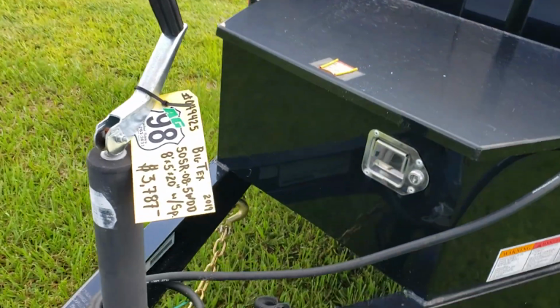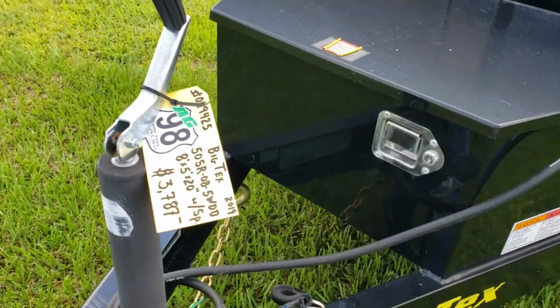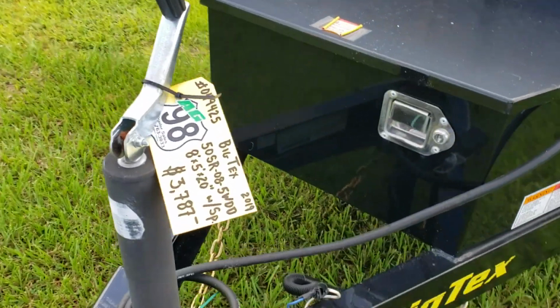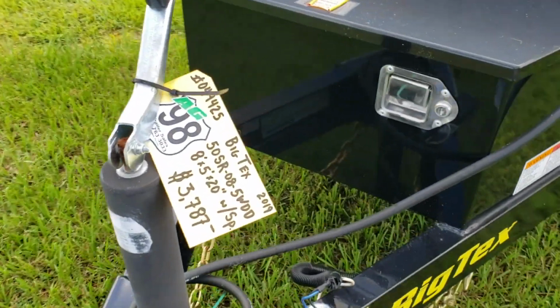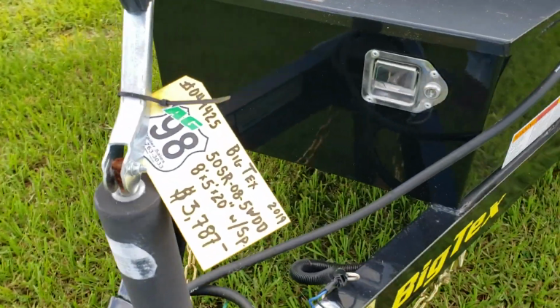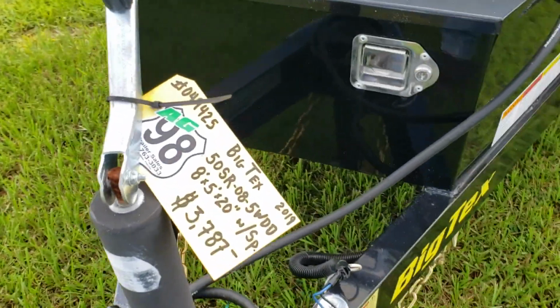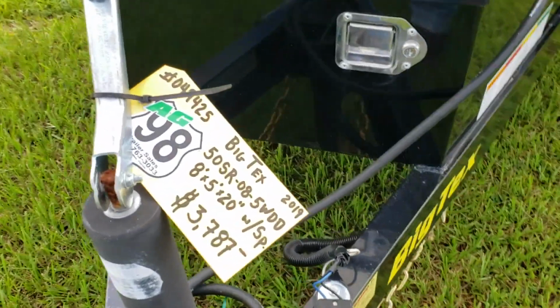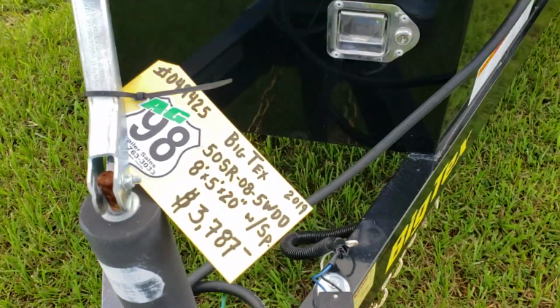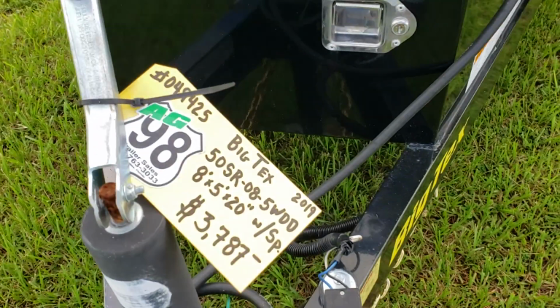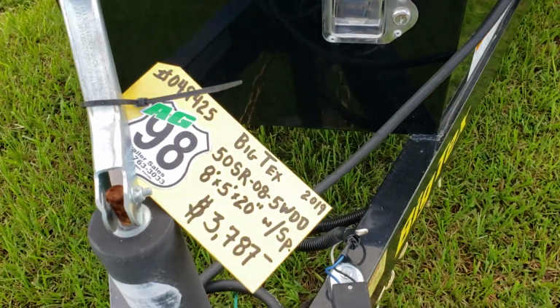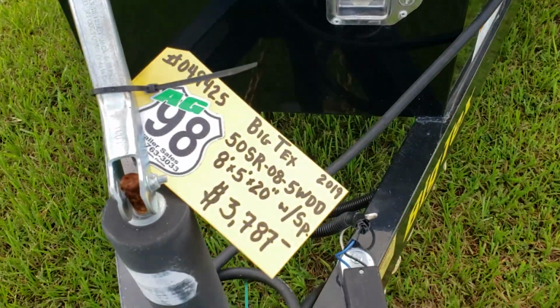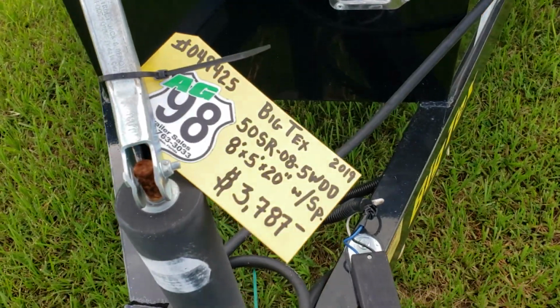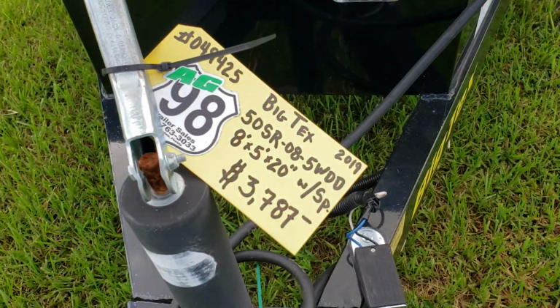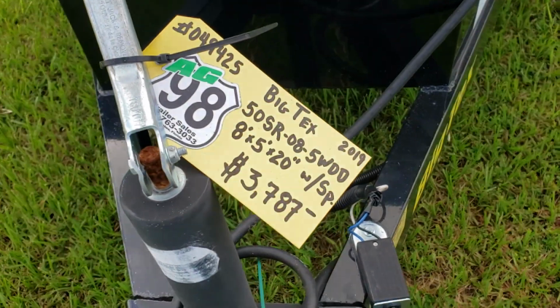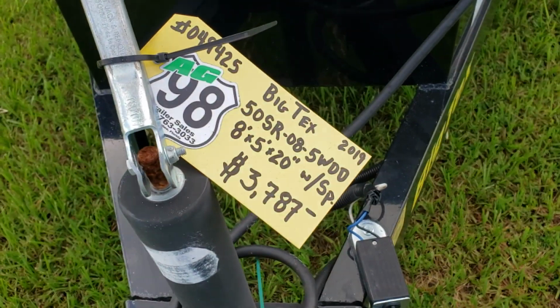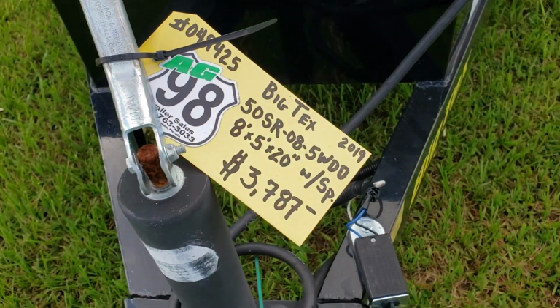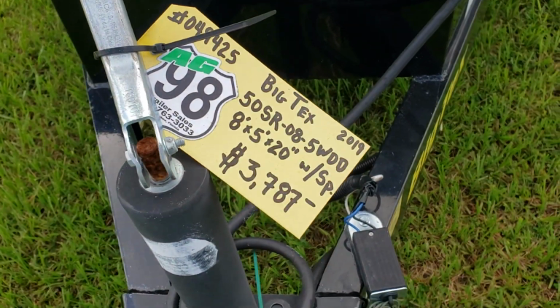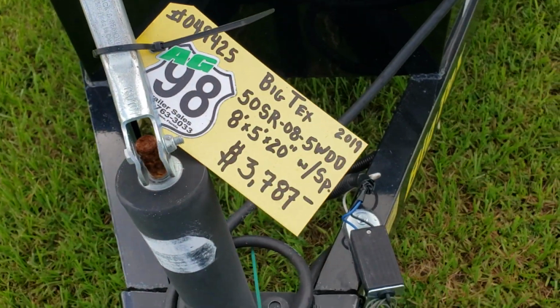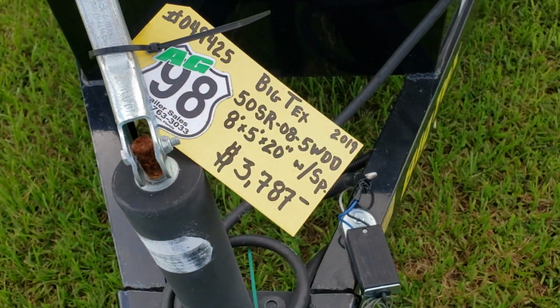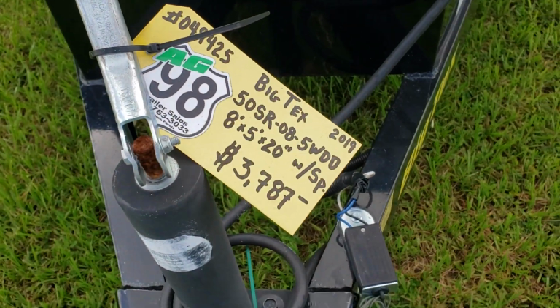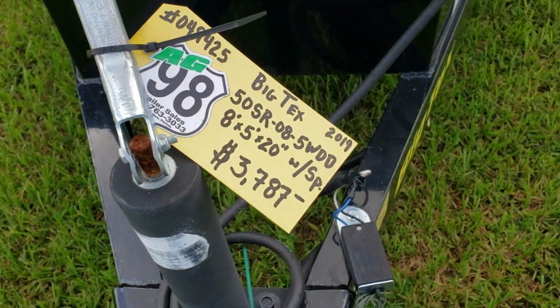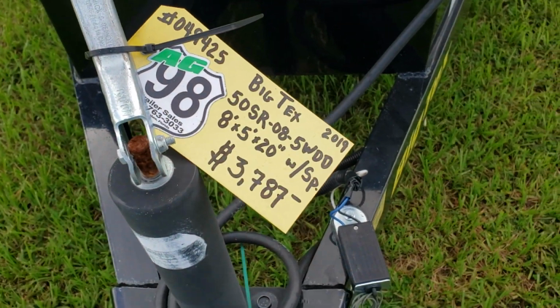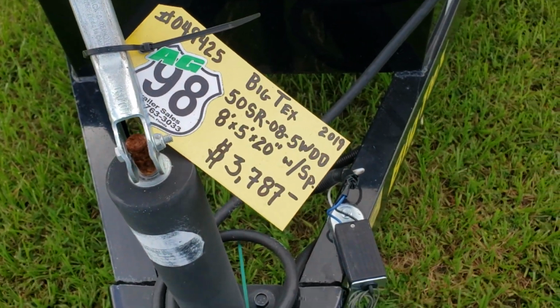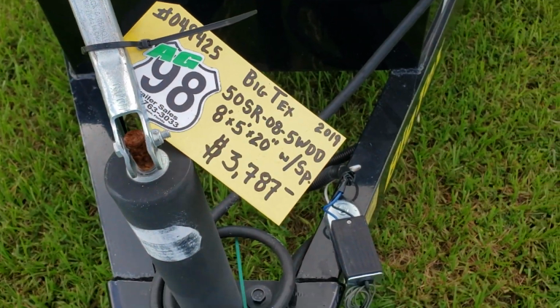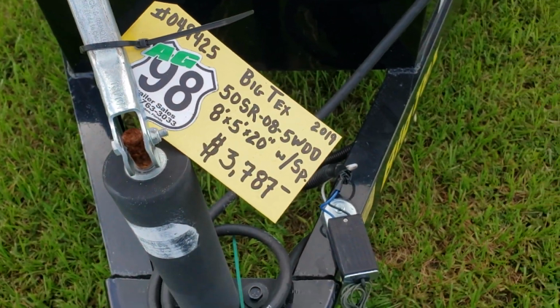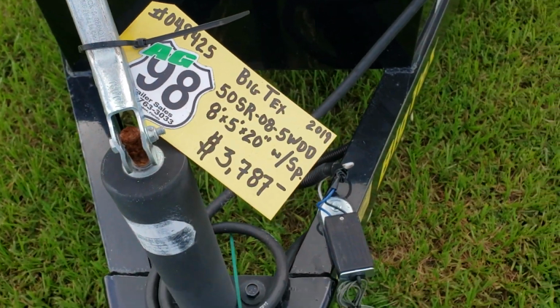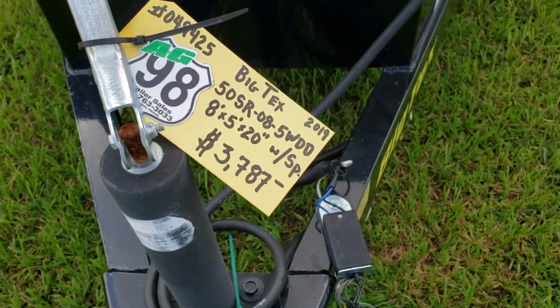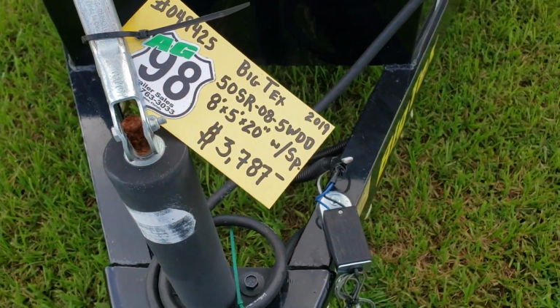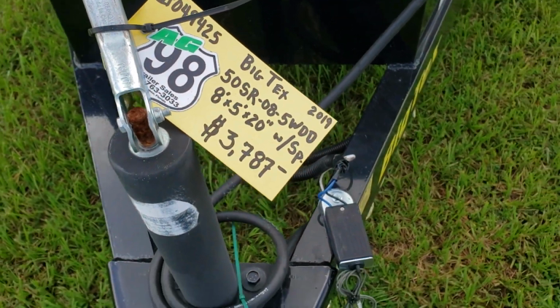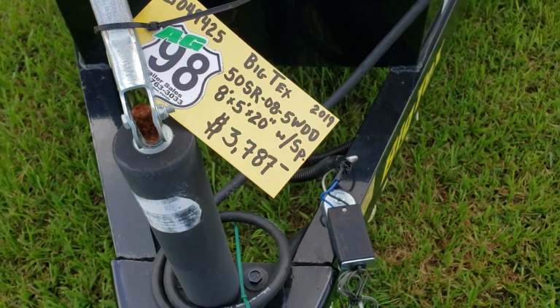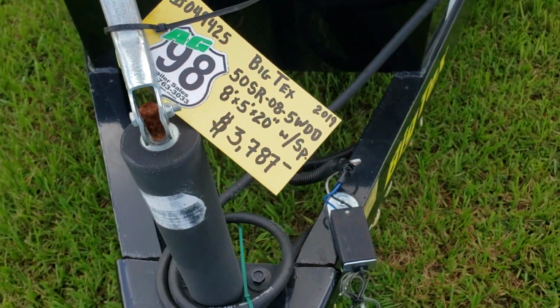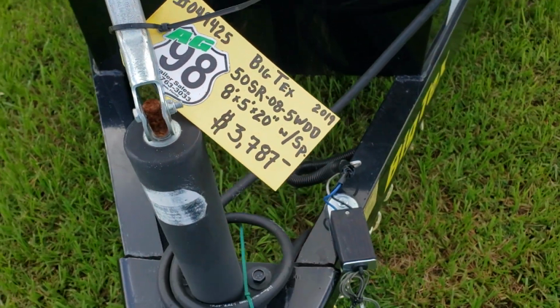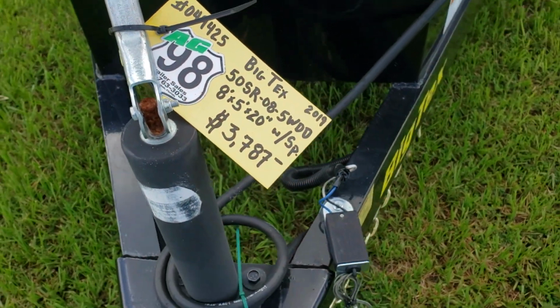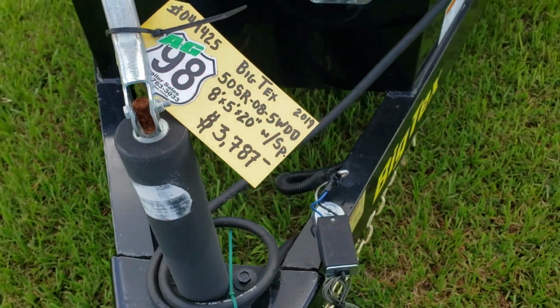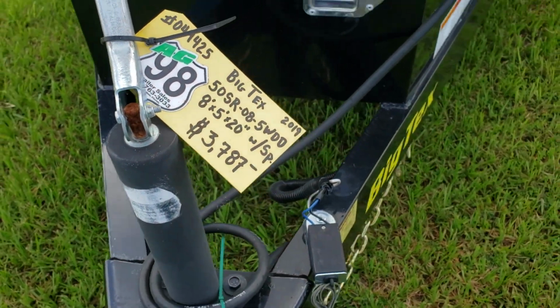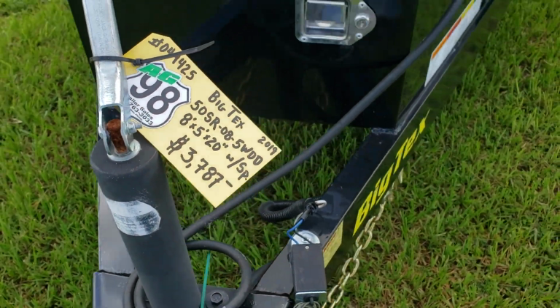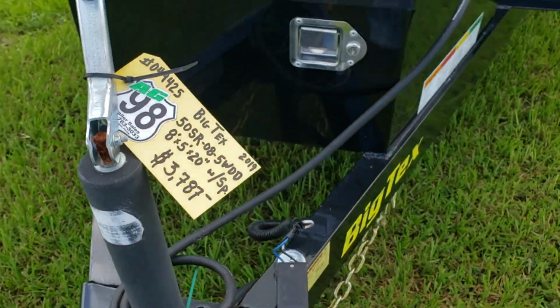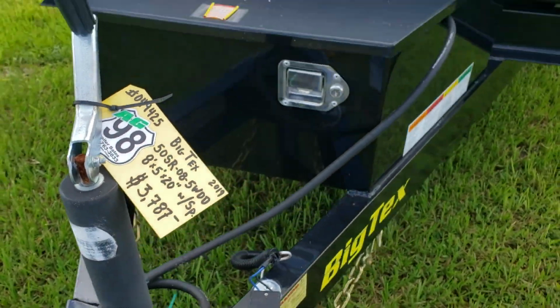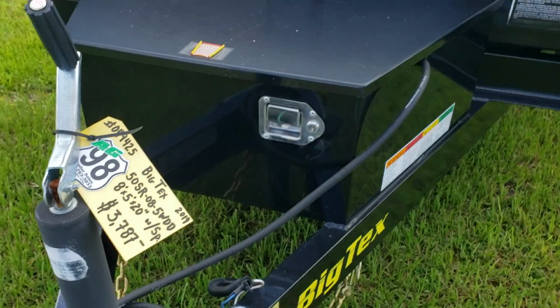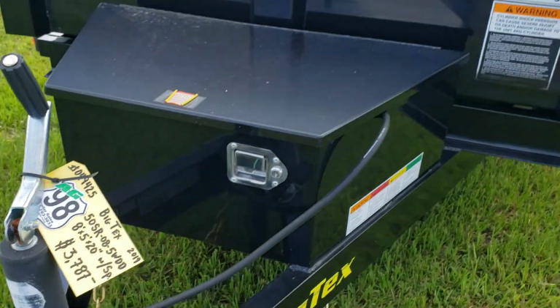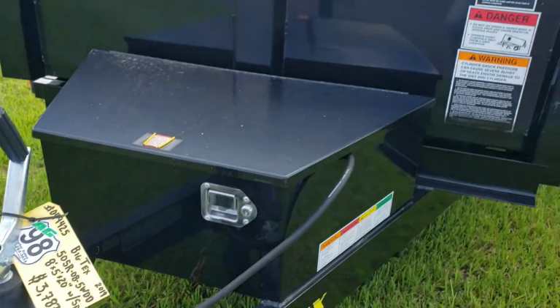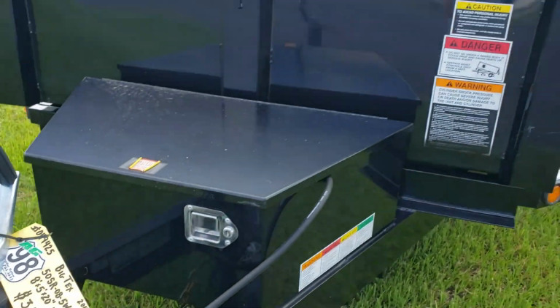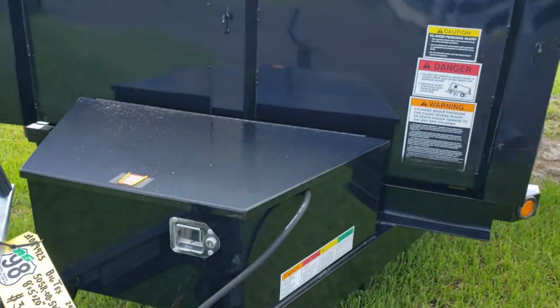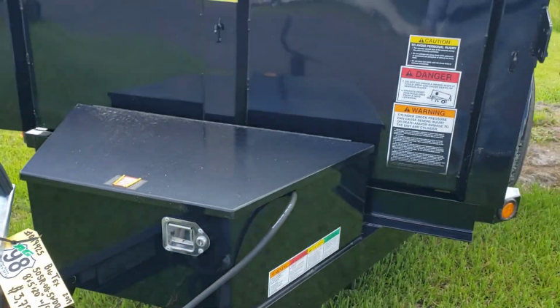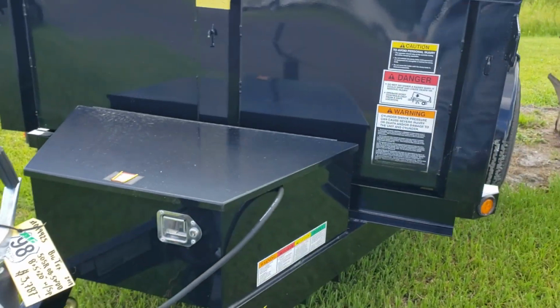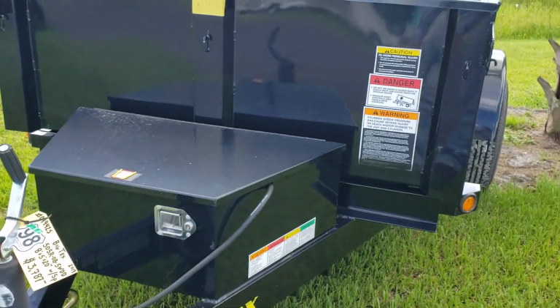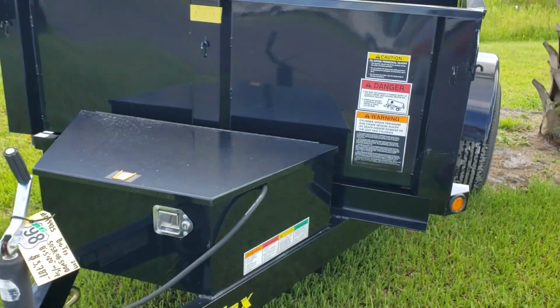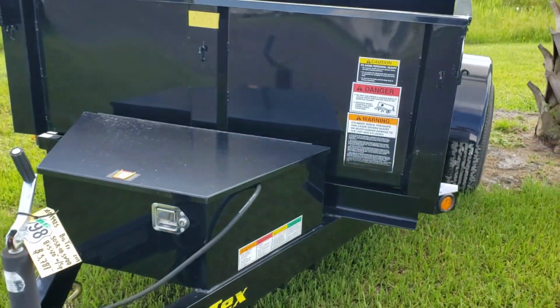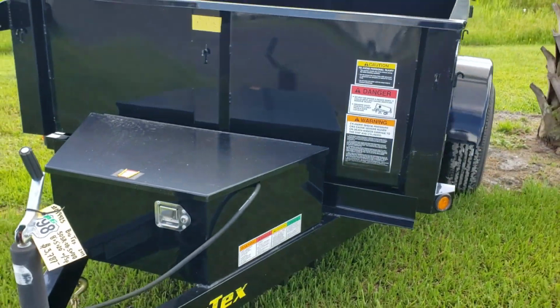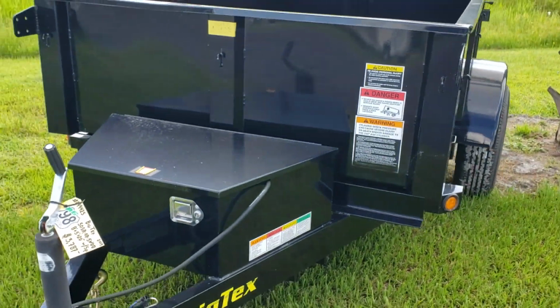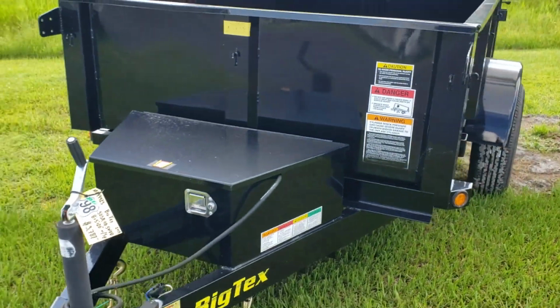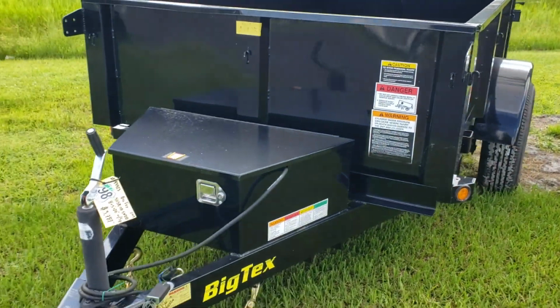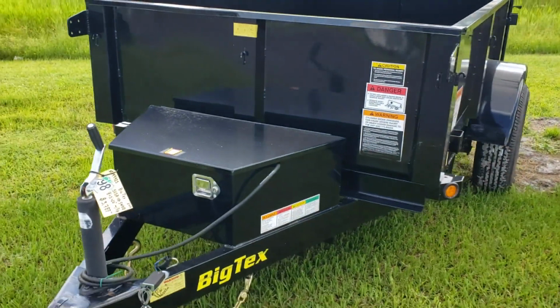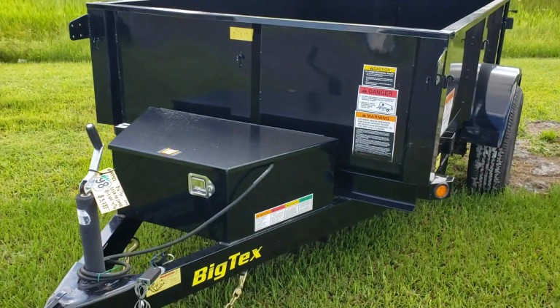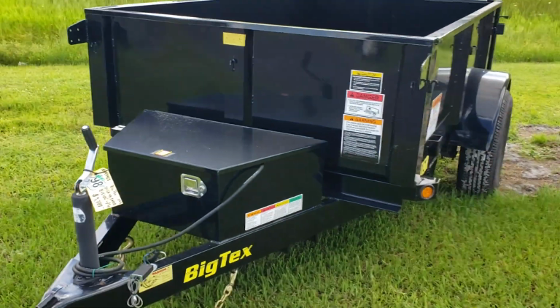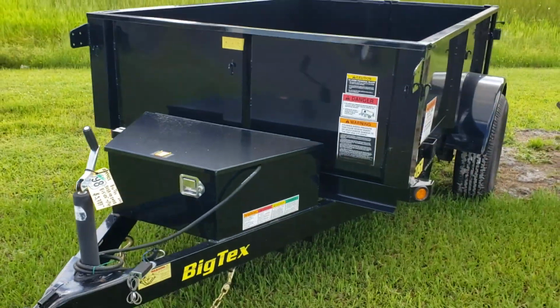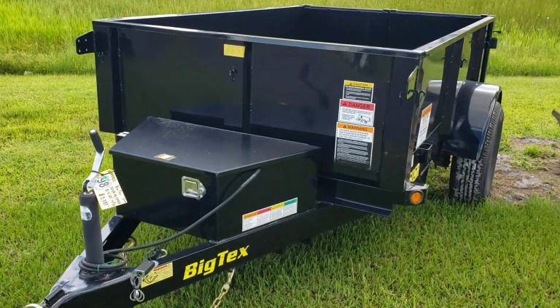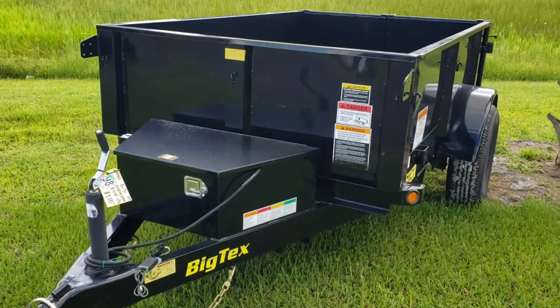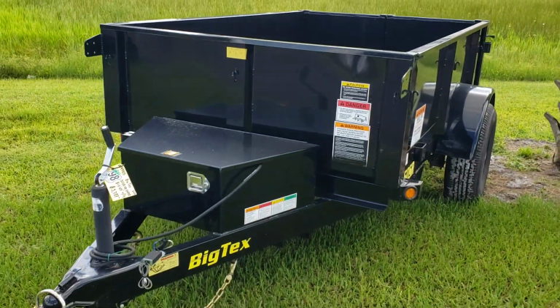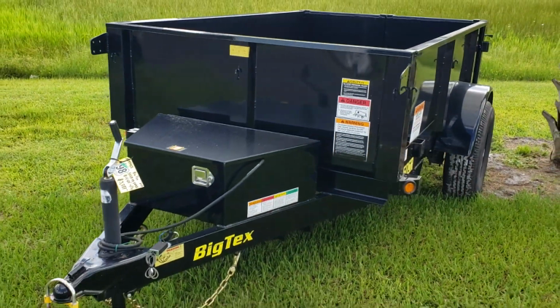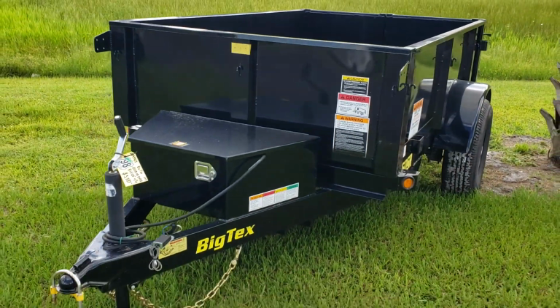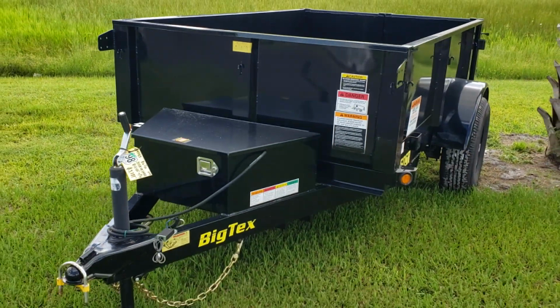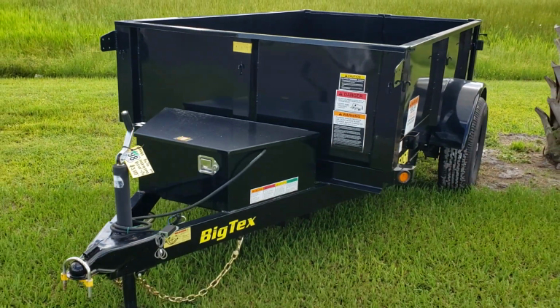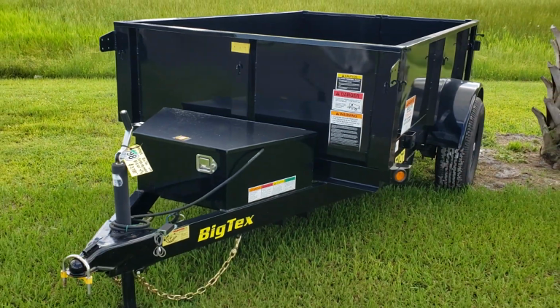That price again: $3,787. Check us out at ag98trailersales.com.